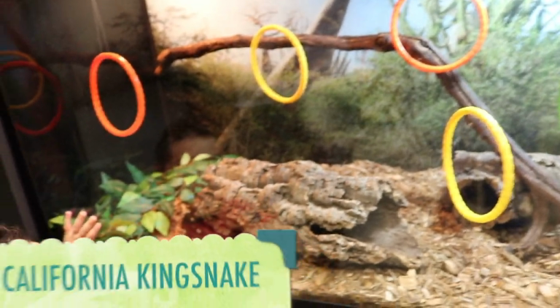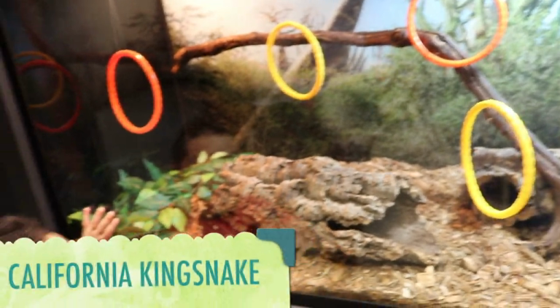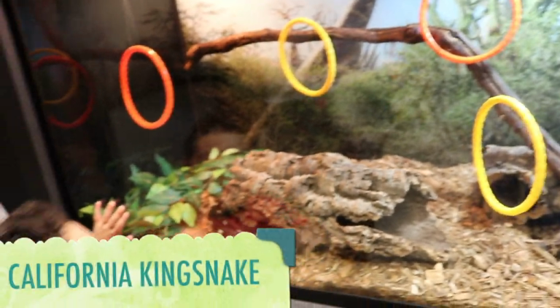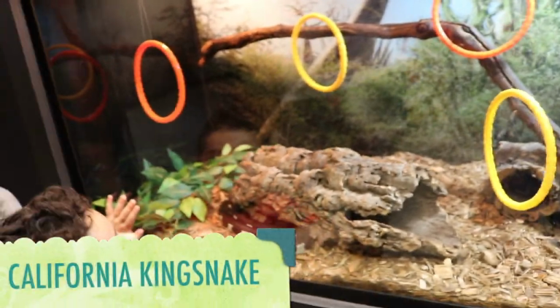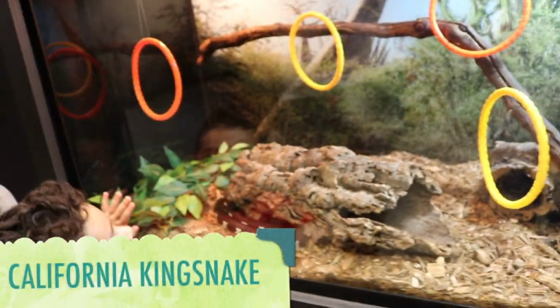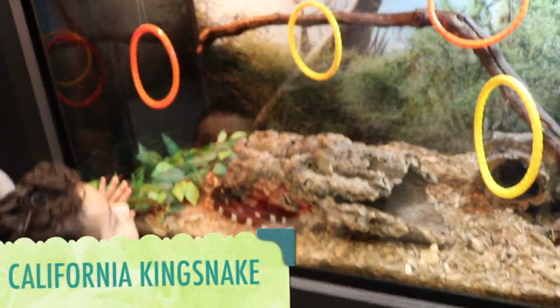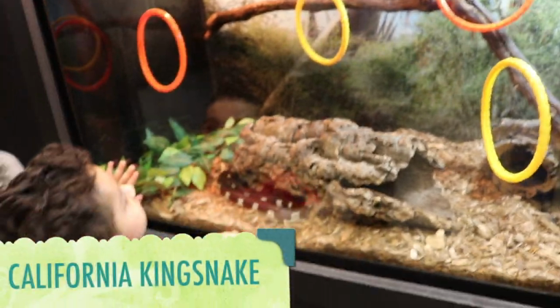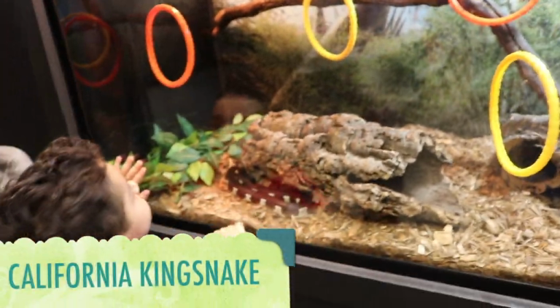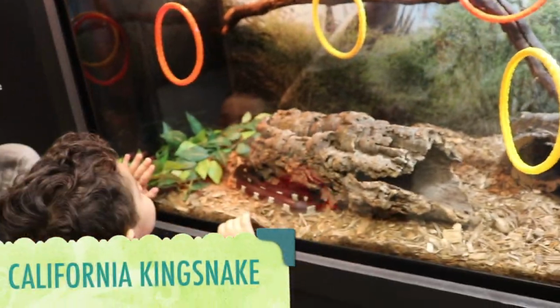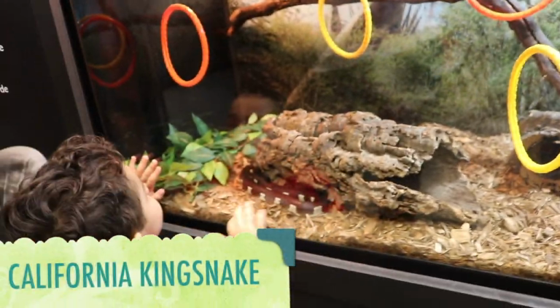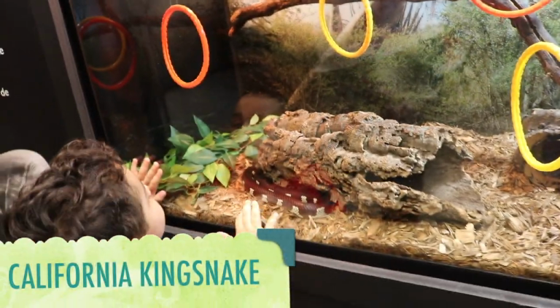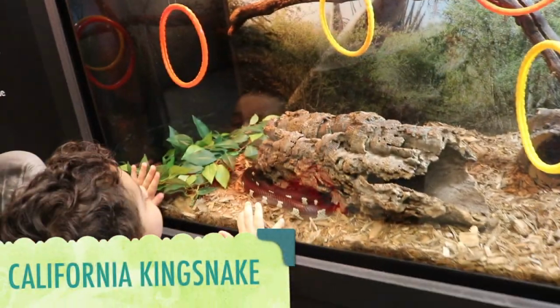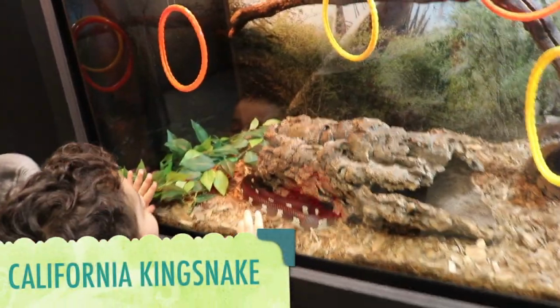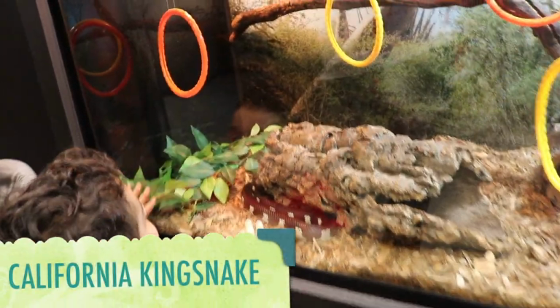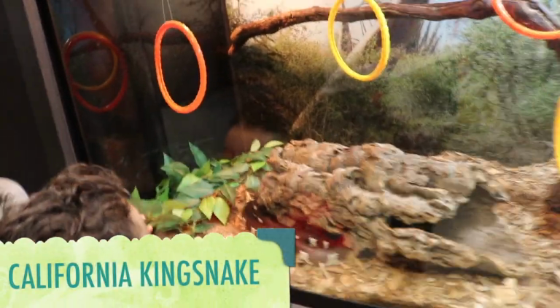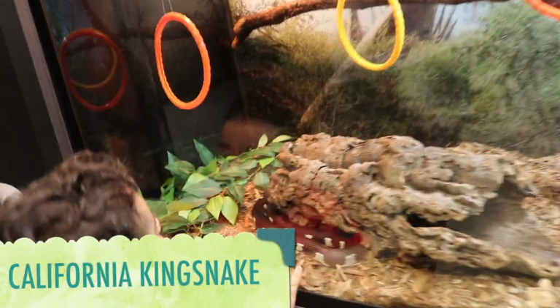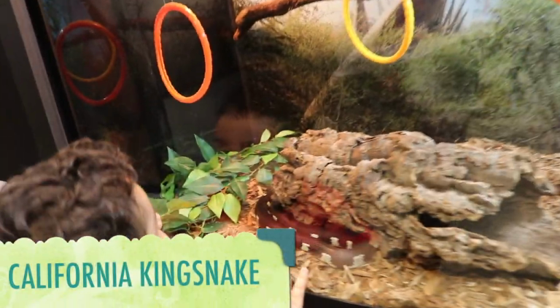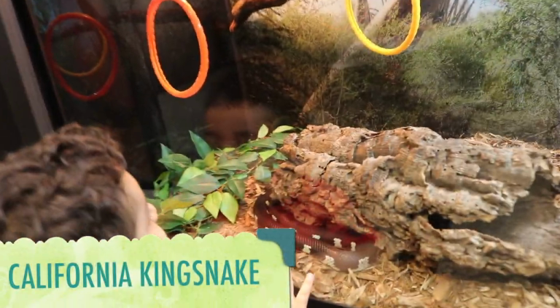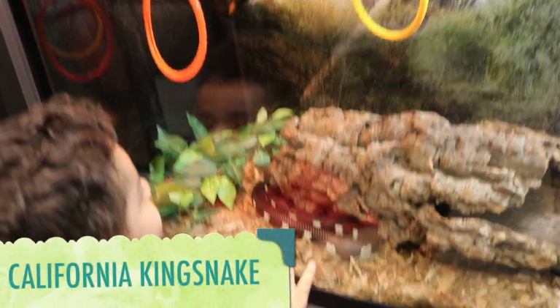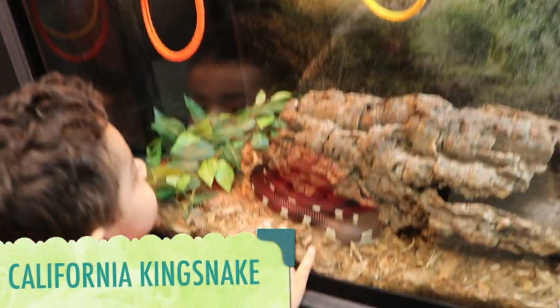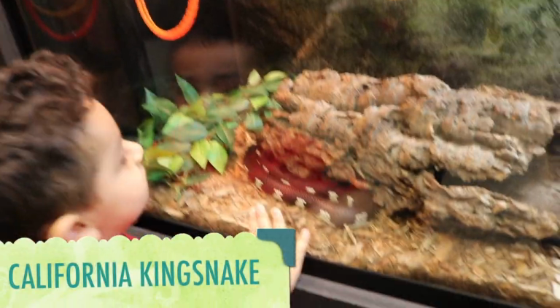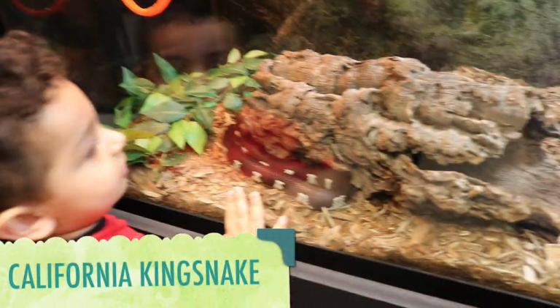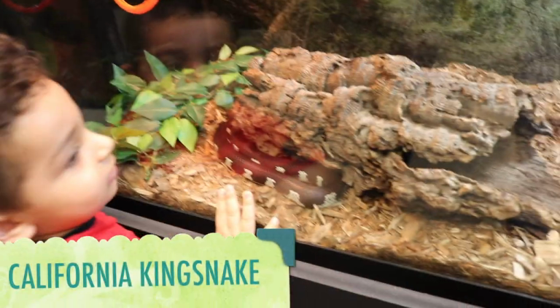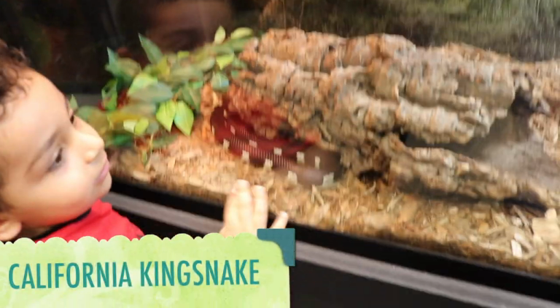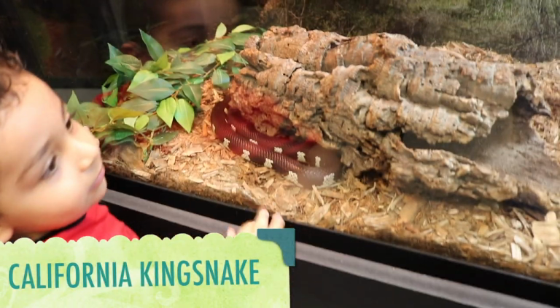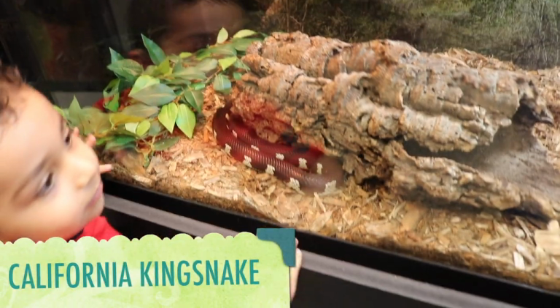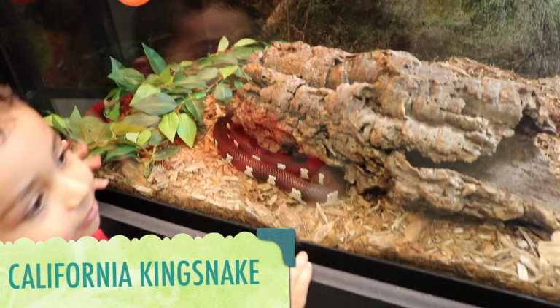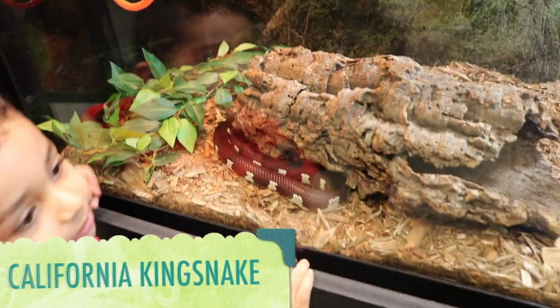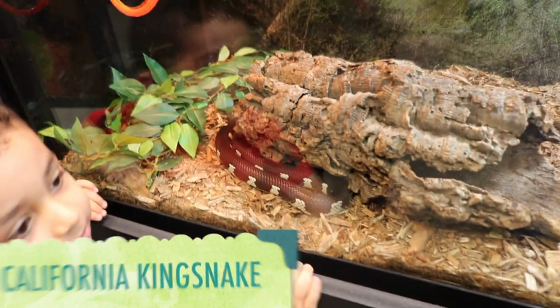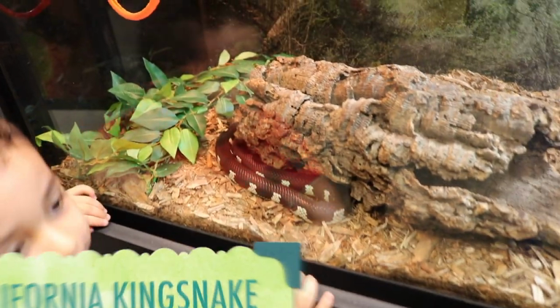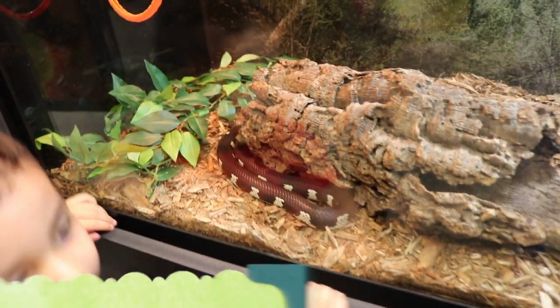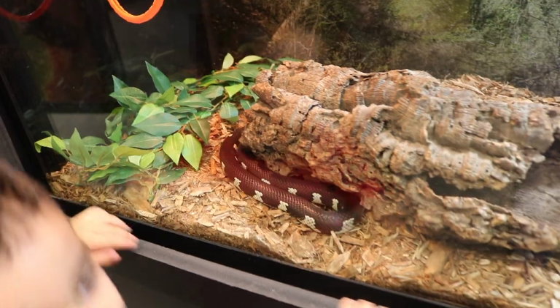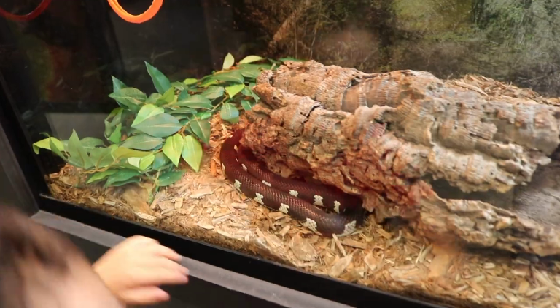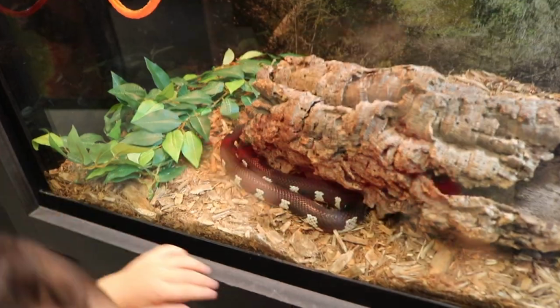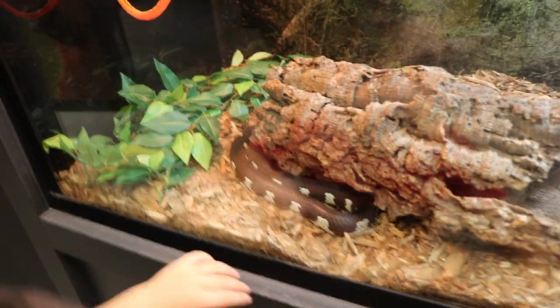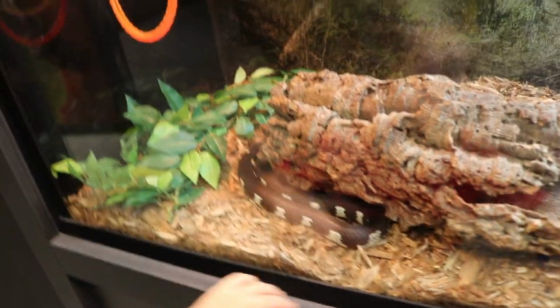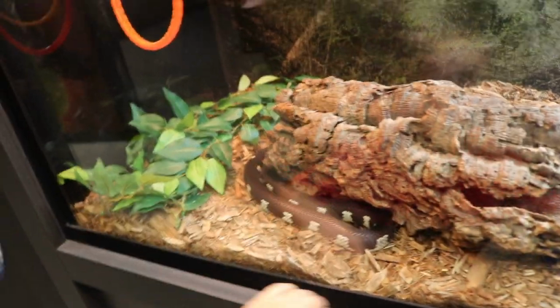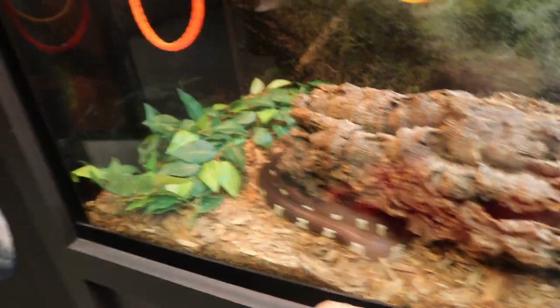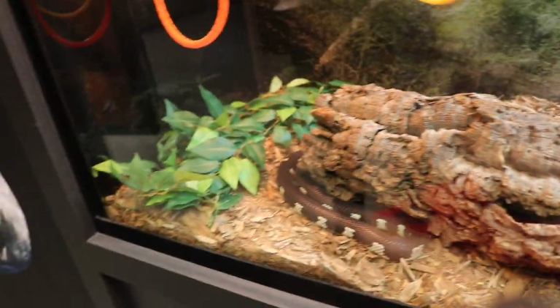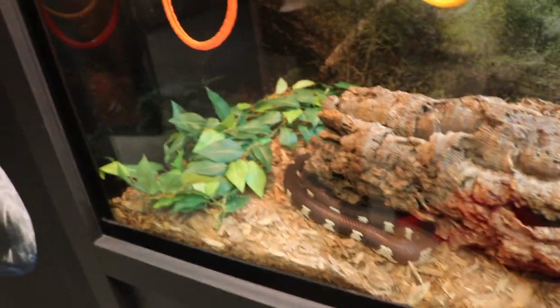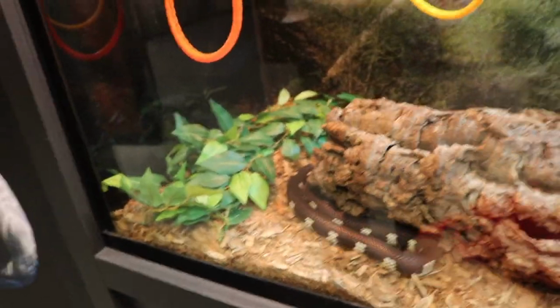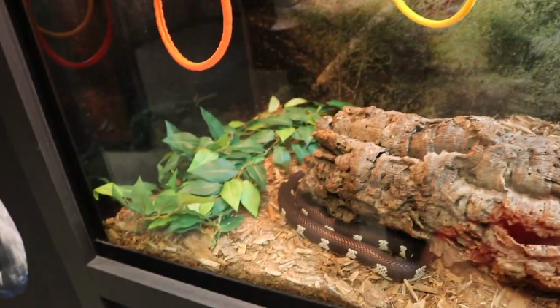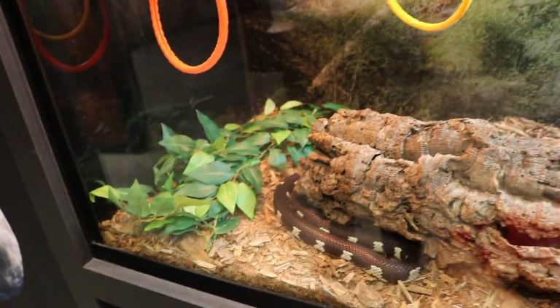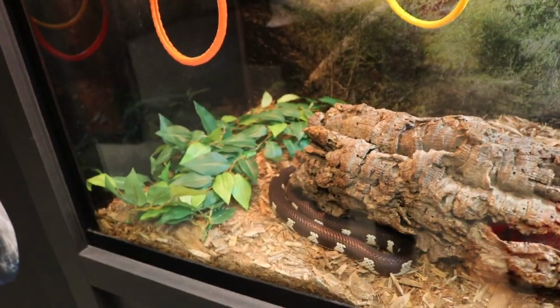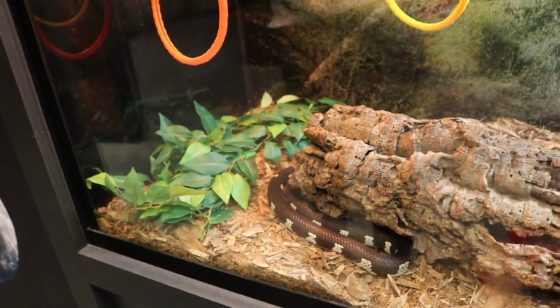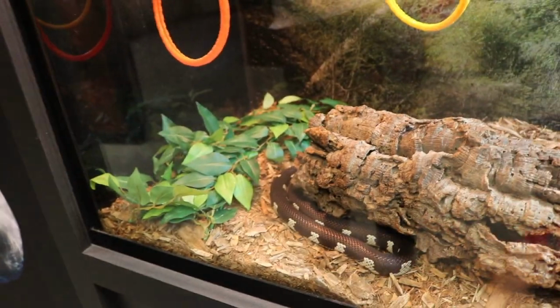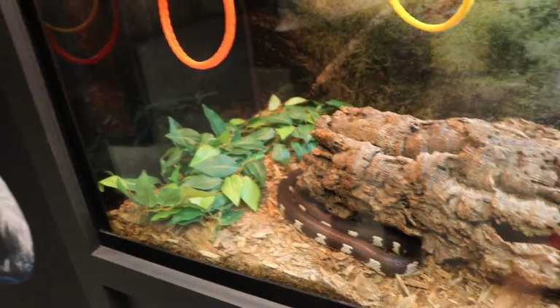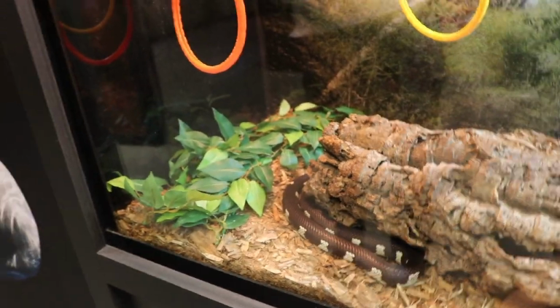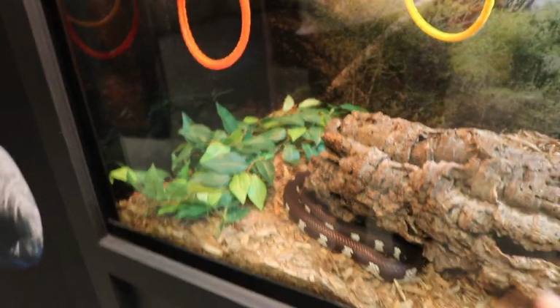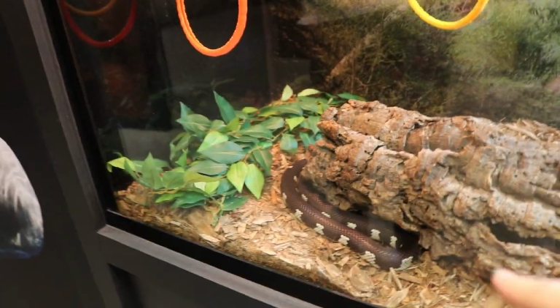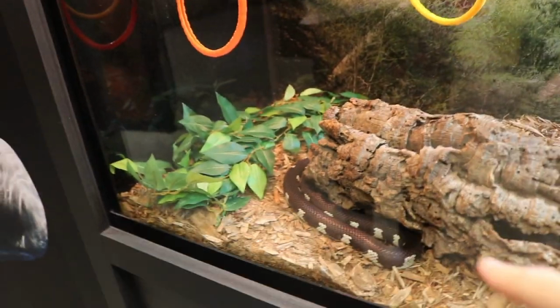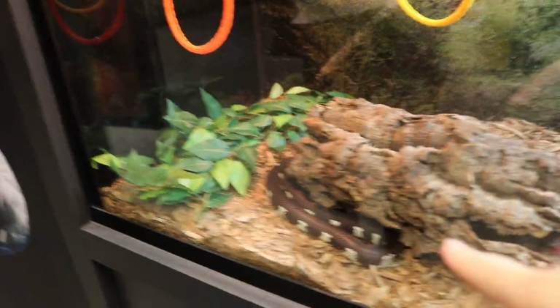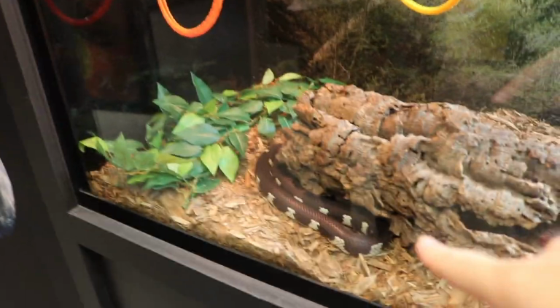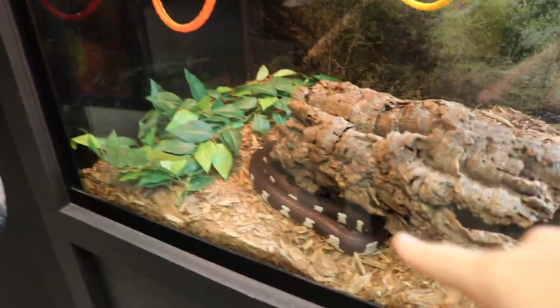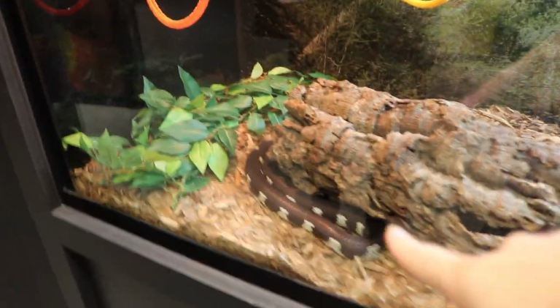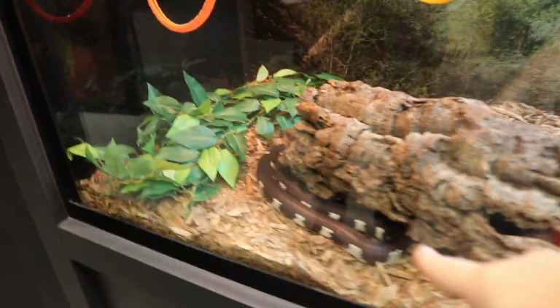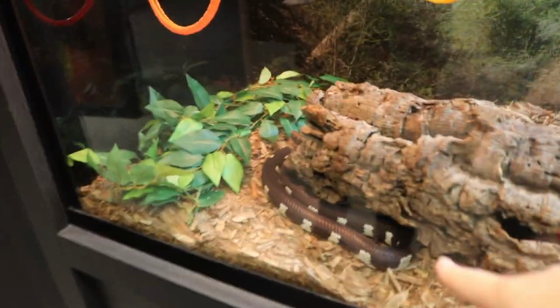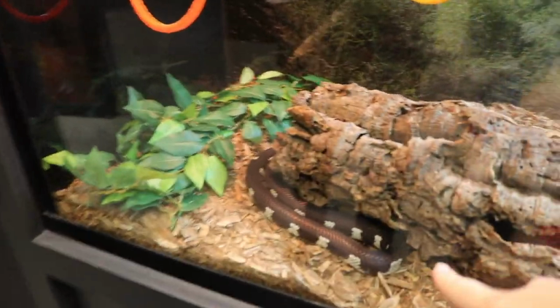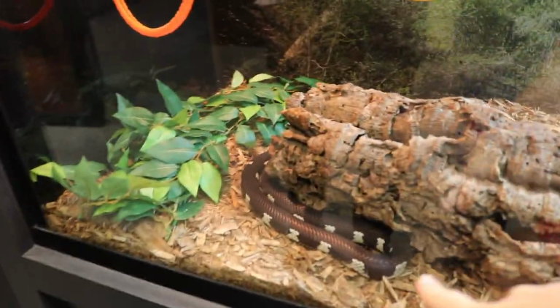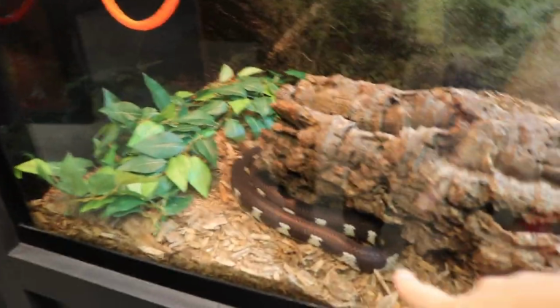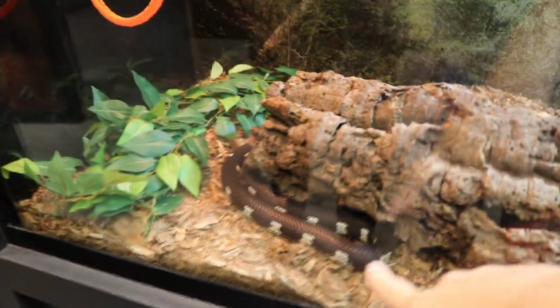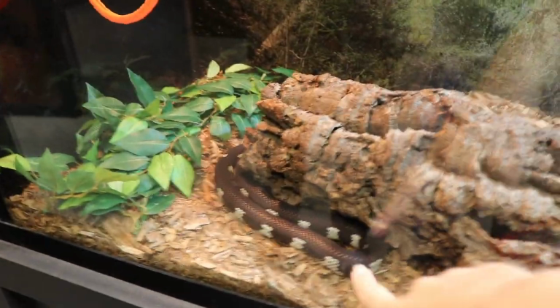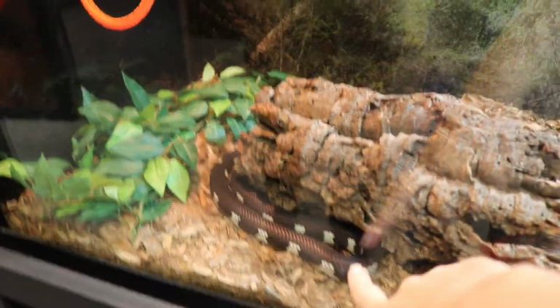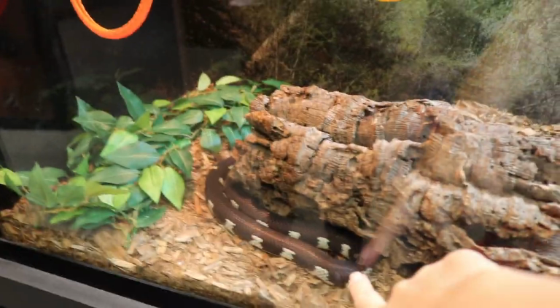This is a California kingsnake. Did you know that the kingsnake received its name because it often eats other snakes?